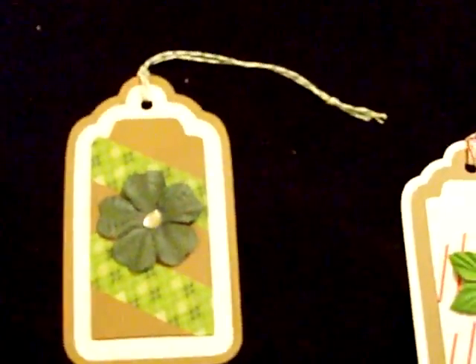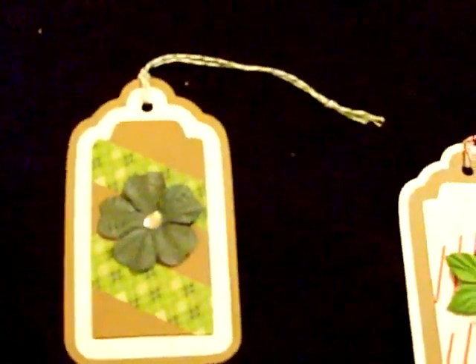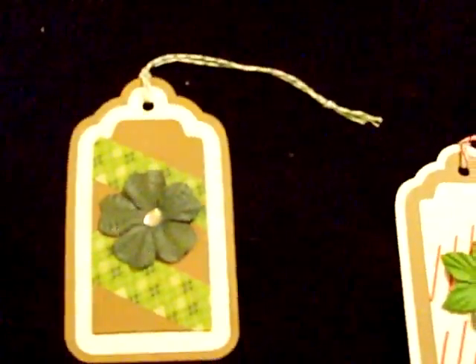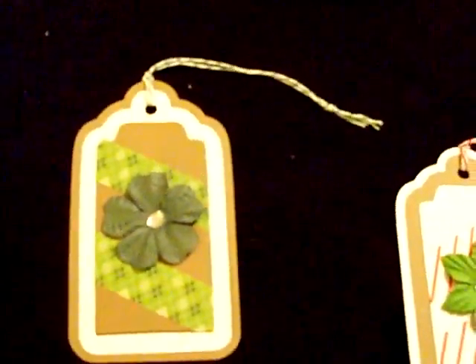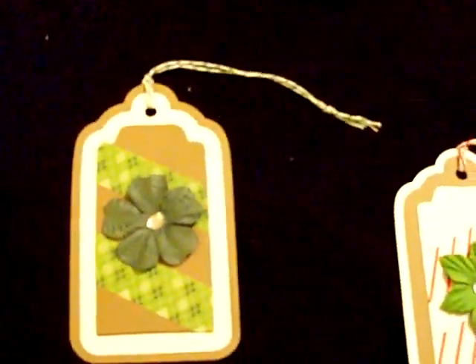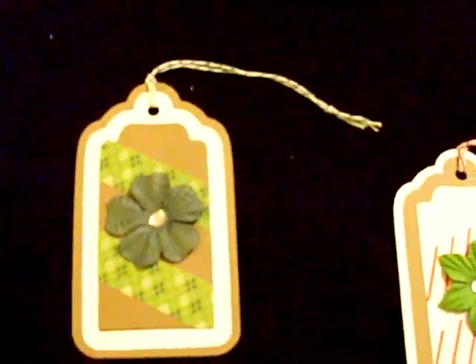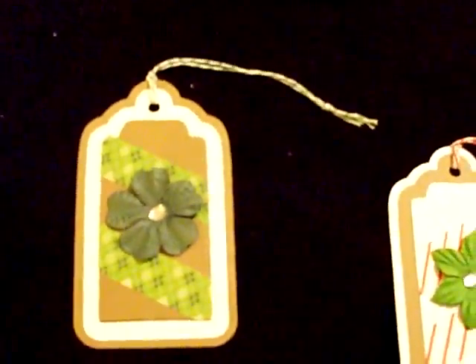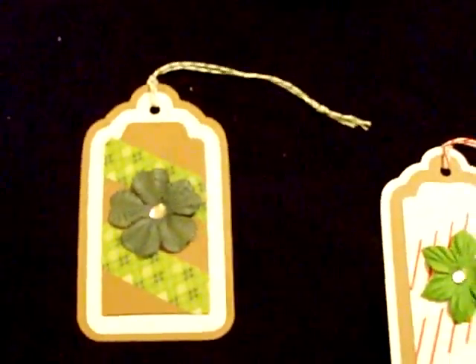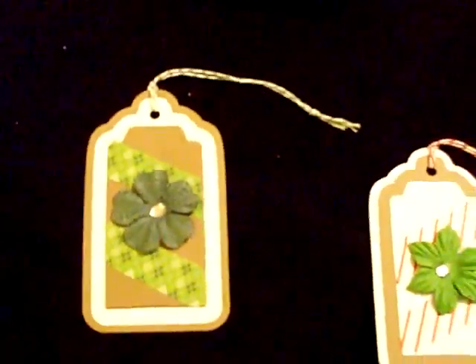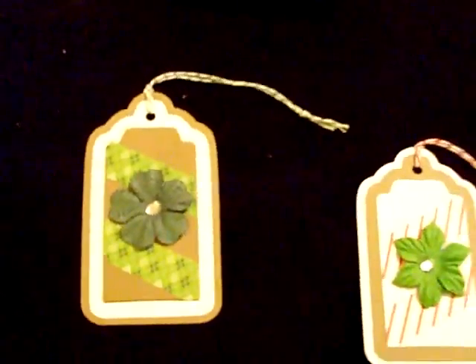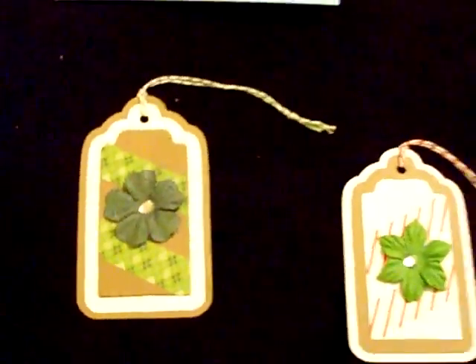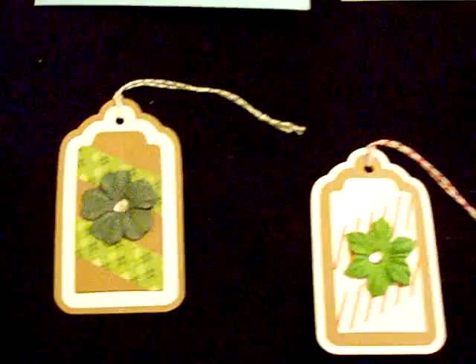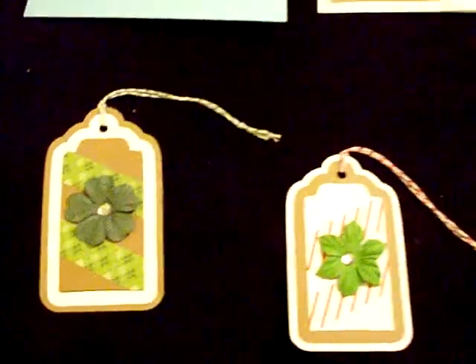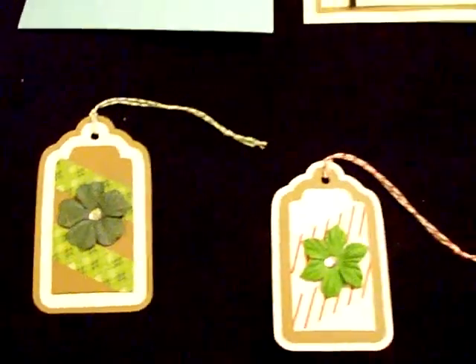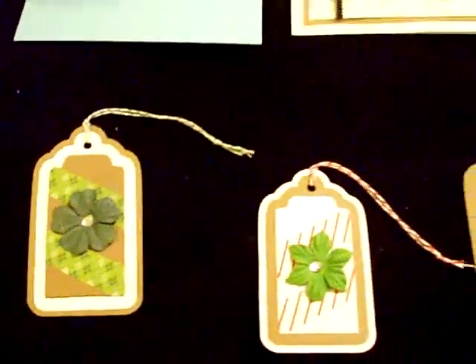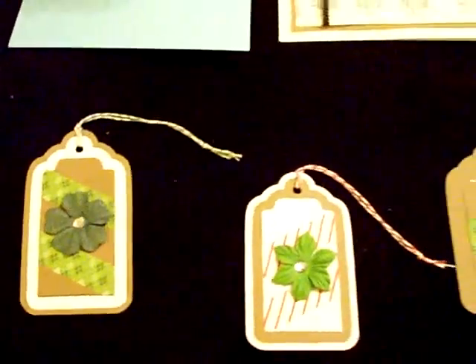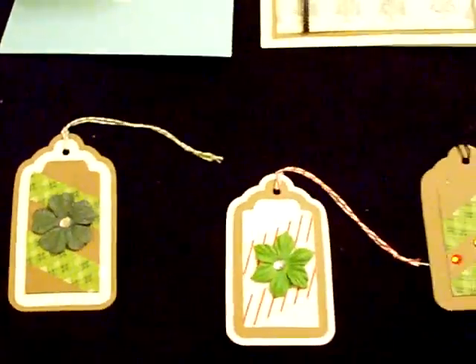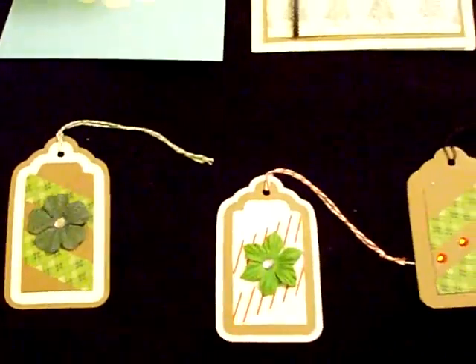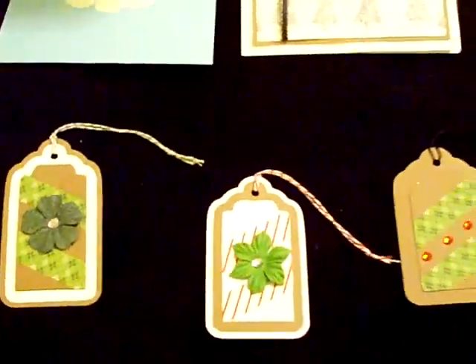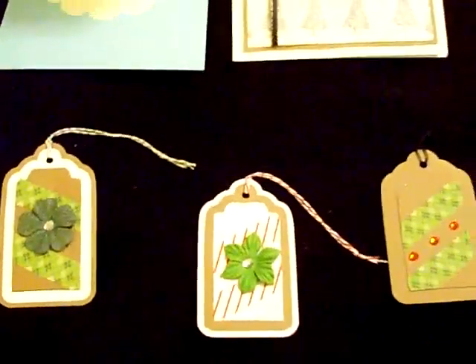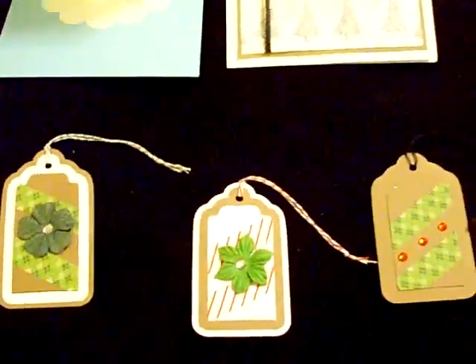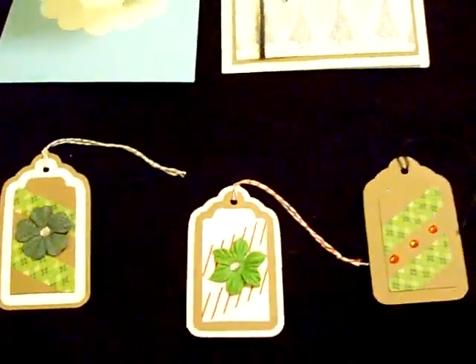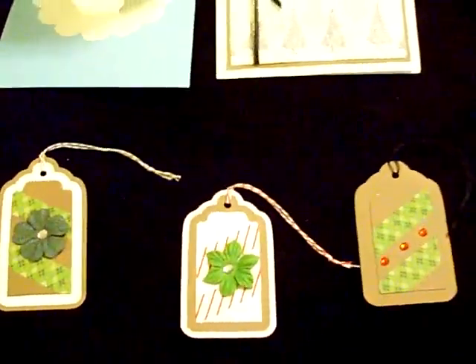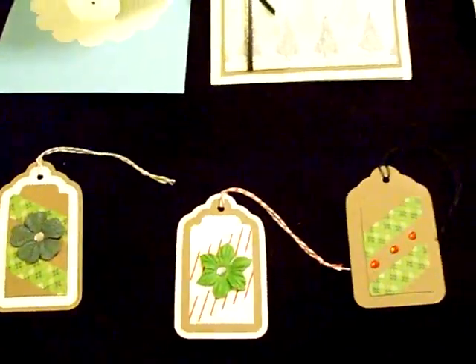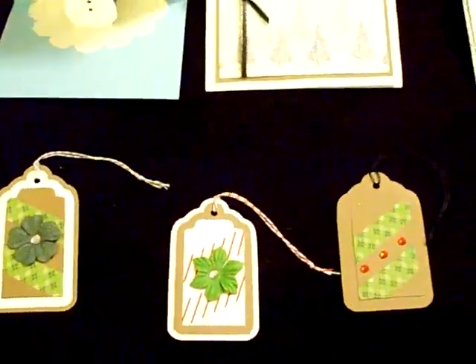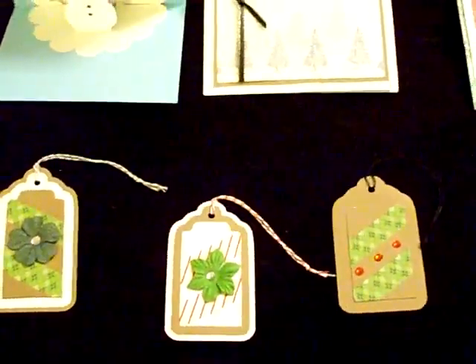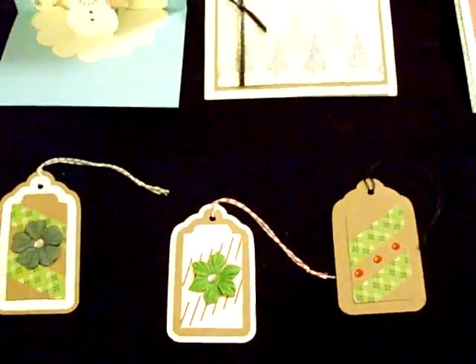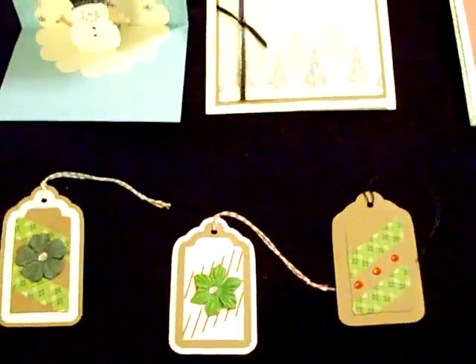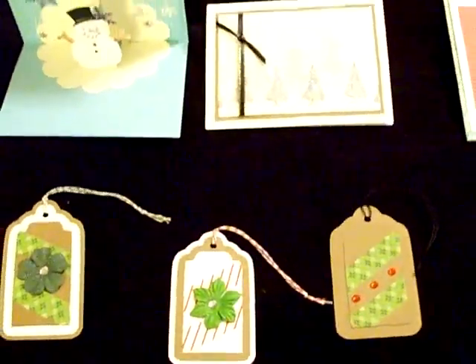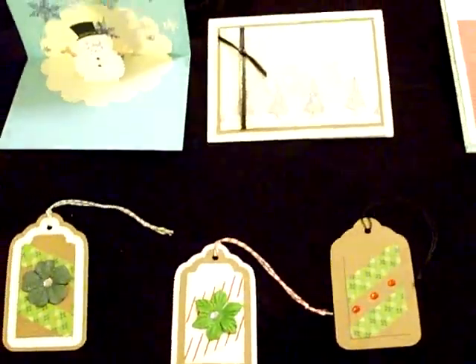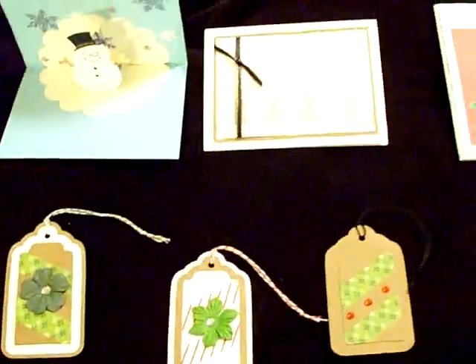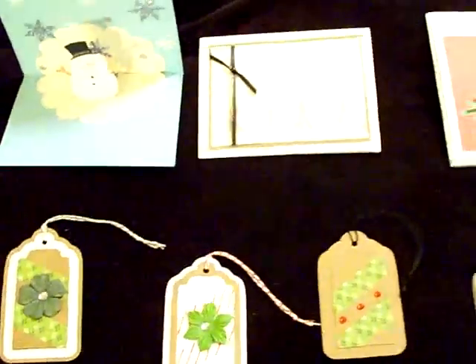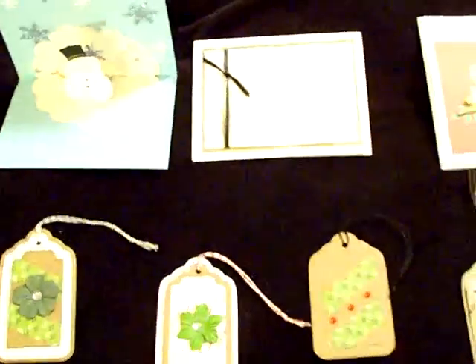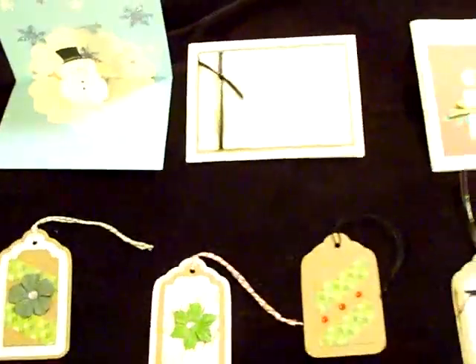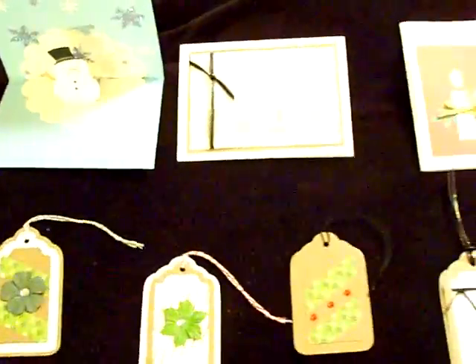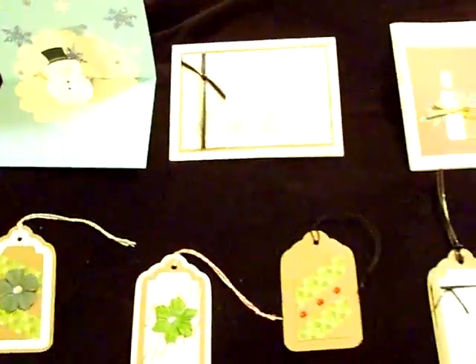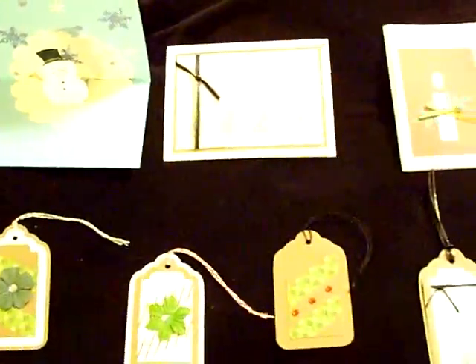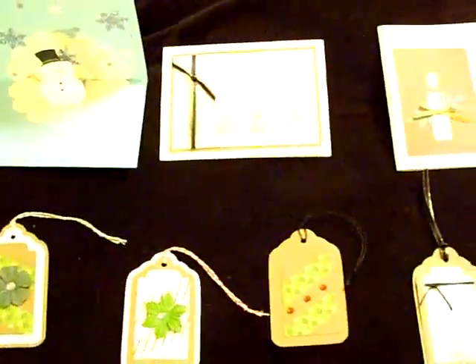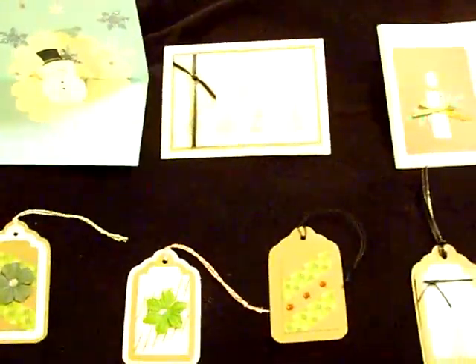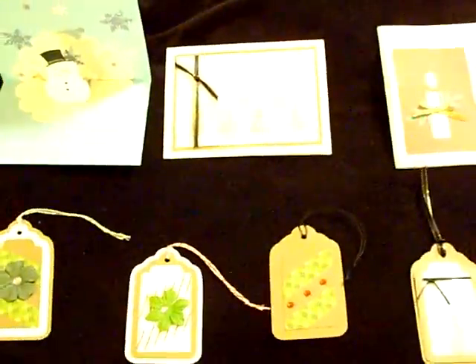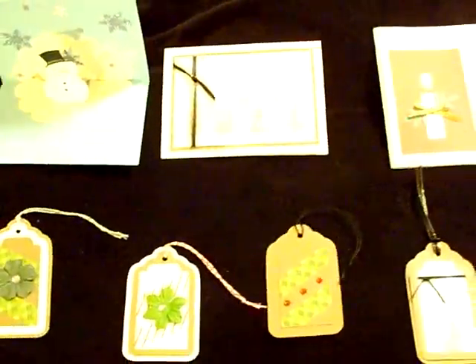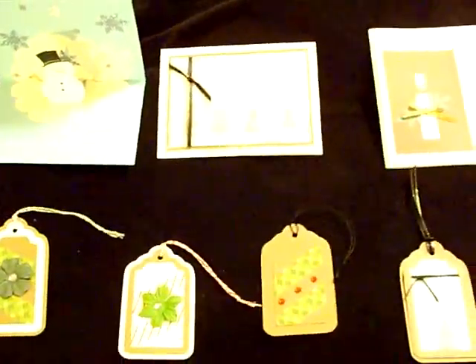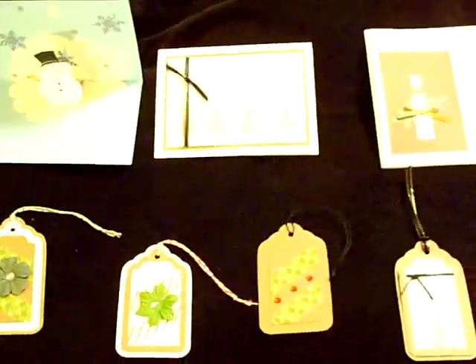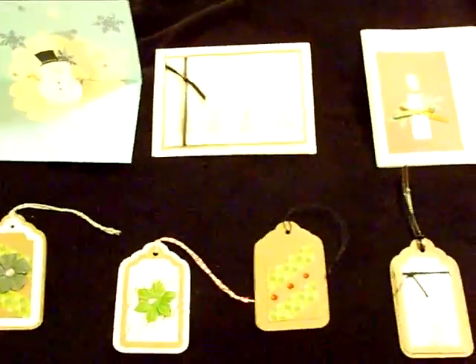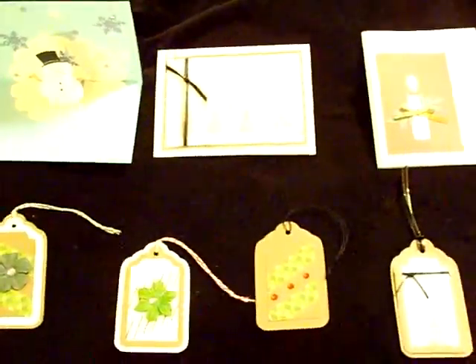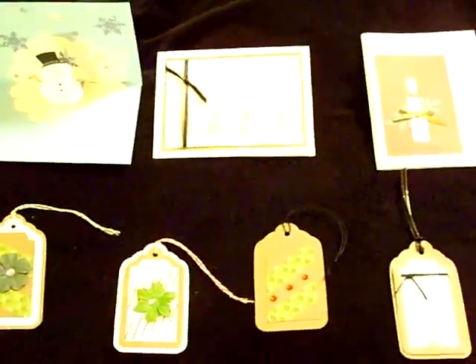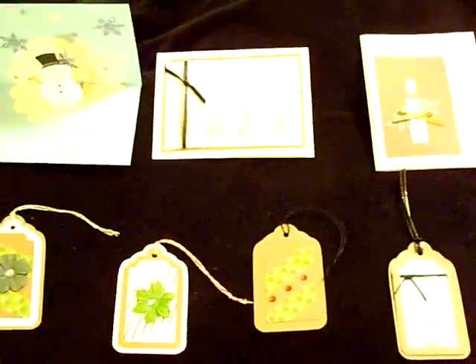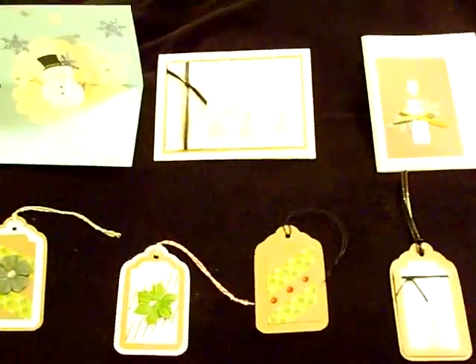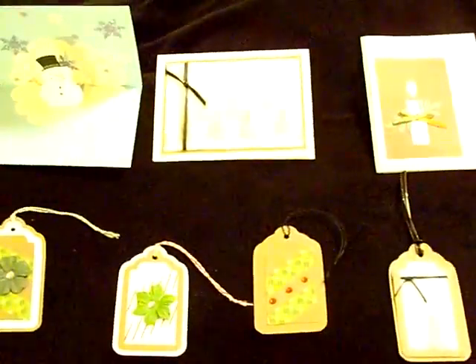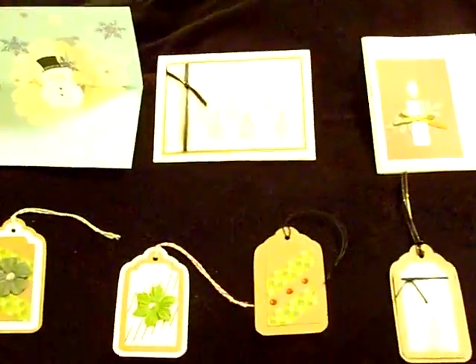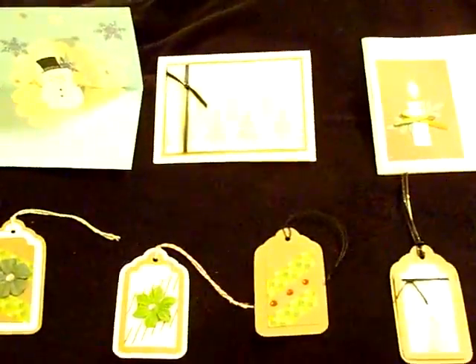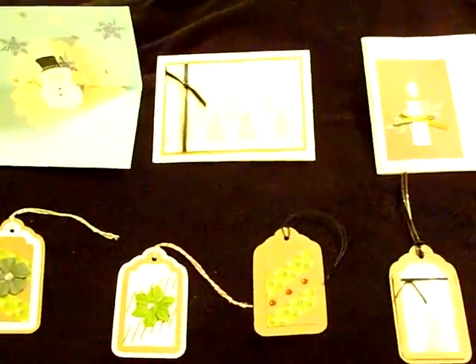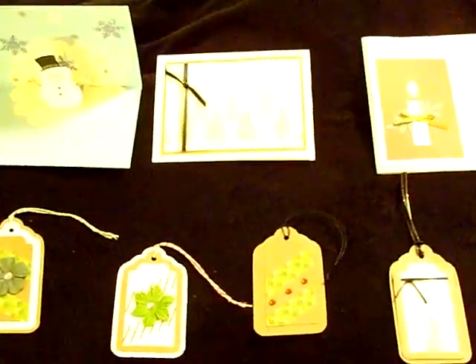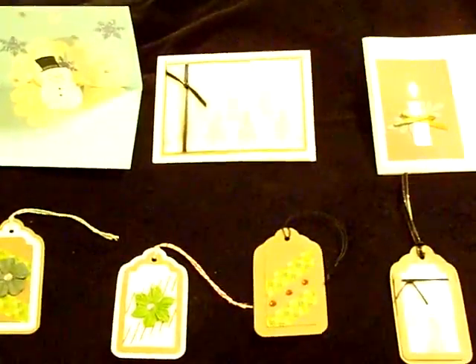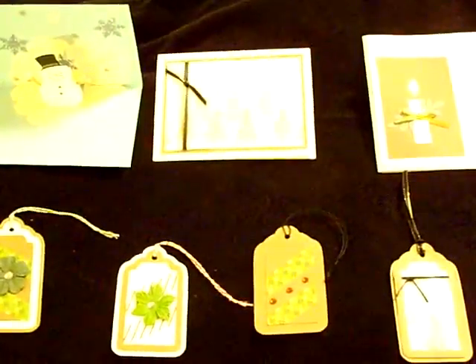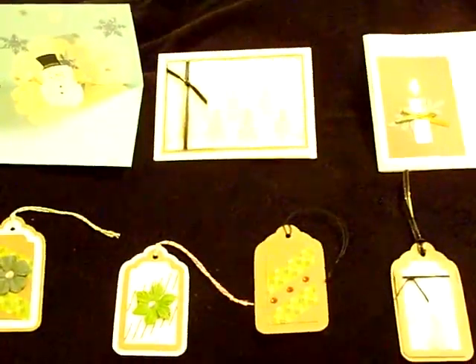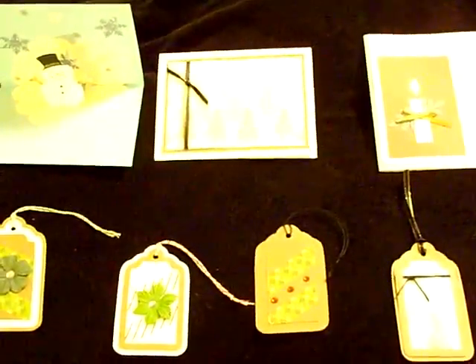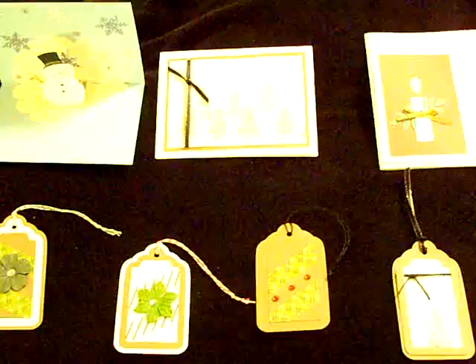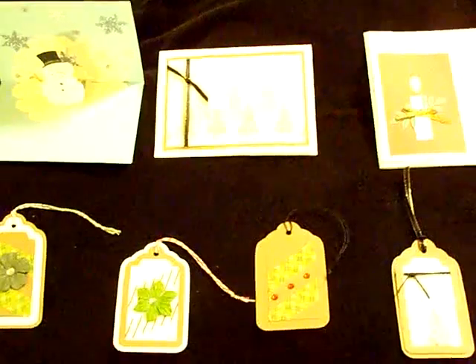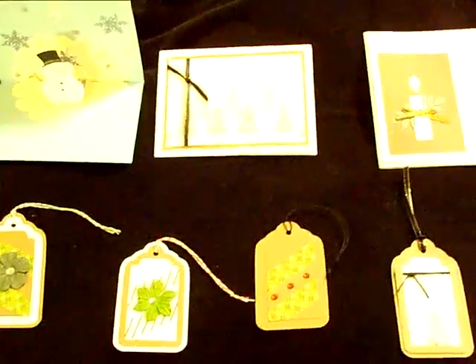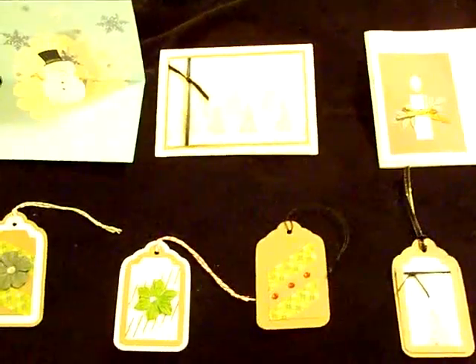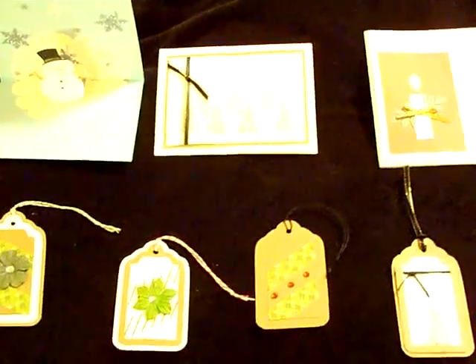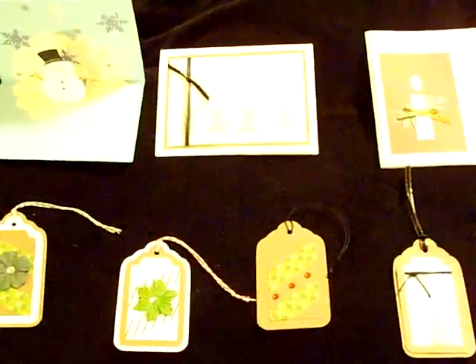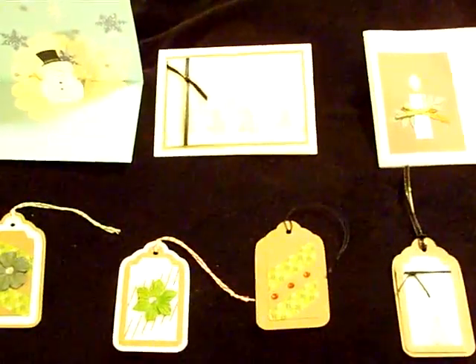And that's pretty much it. Hope everybody is doing okay out there — happy crafting!